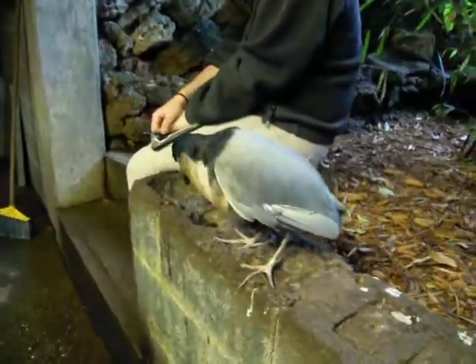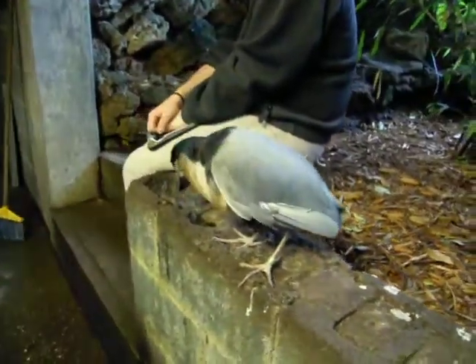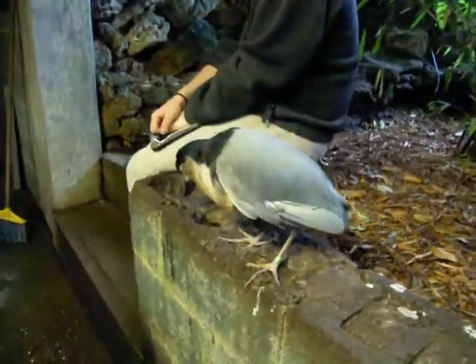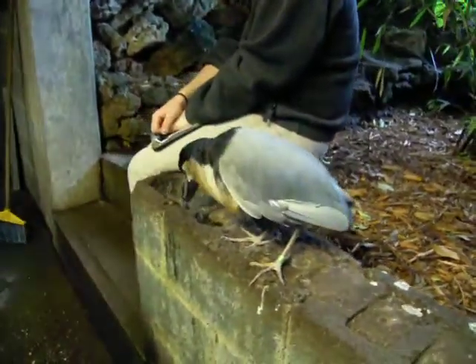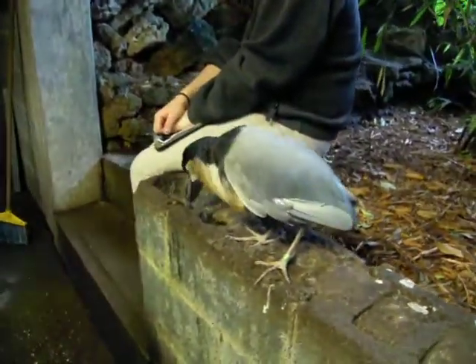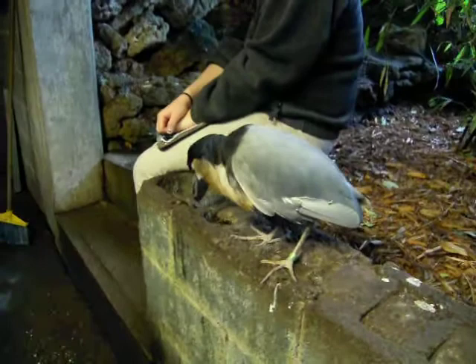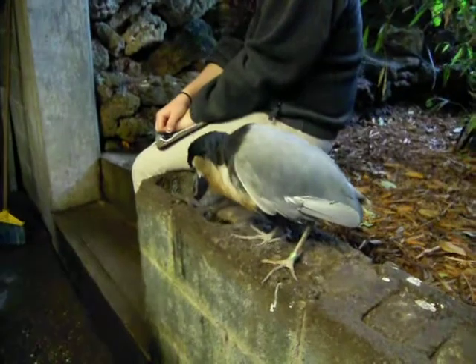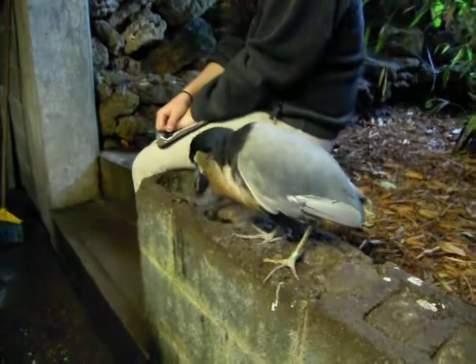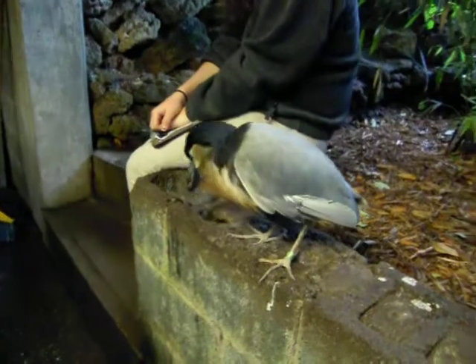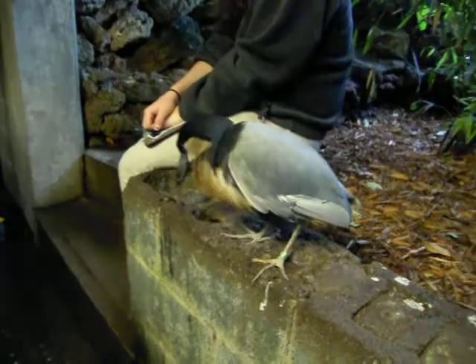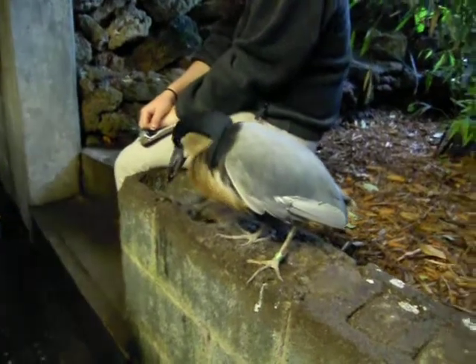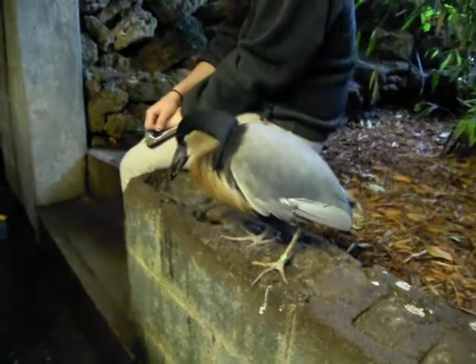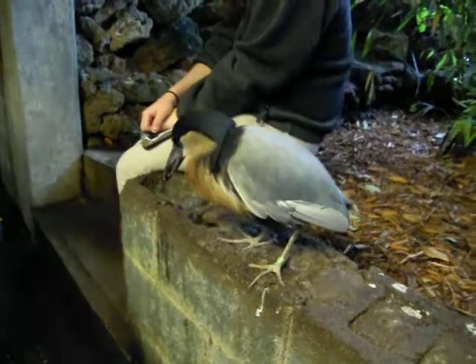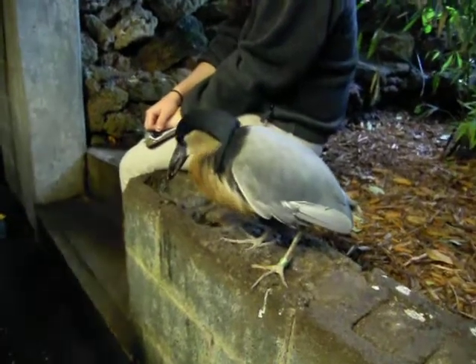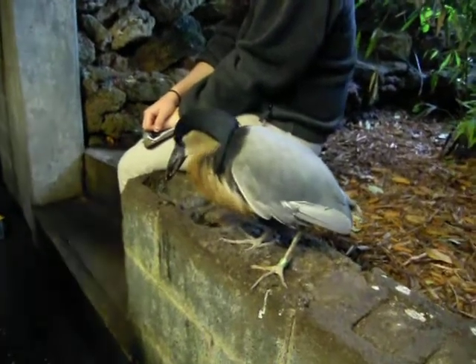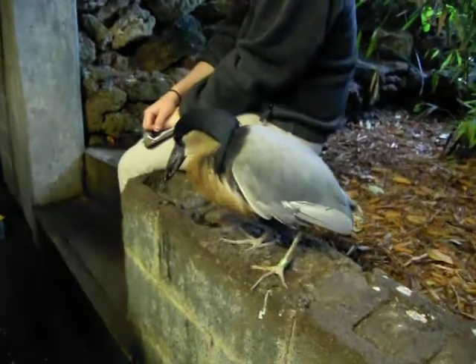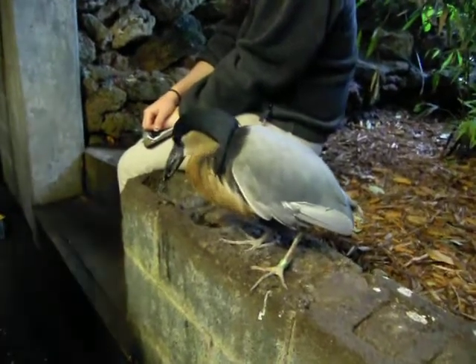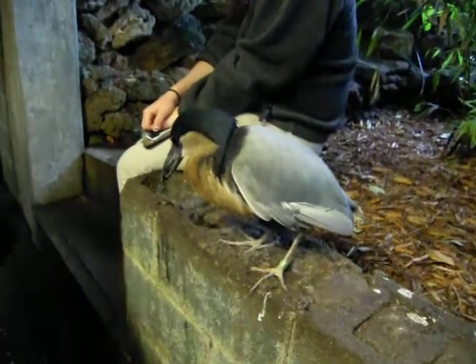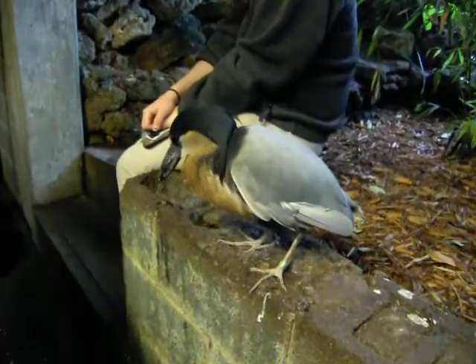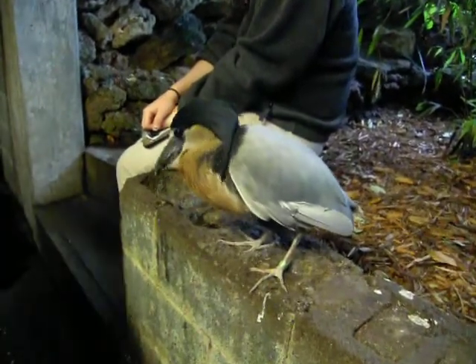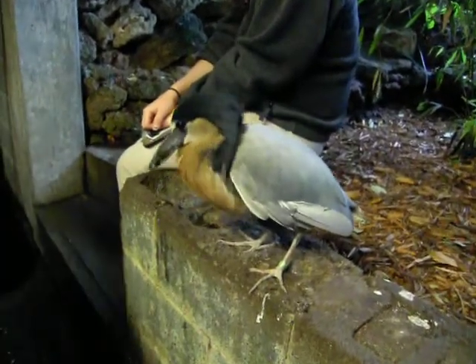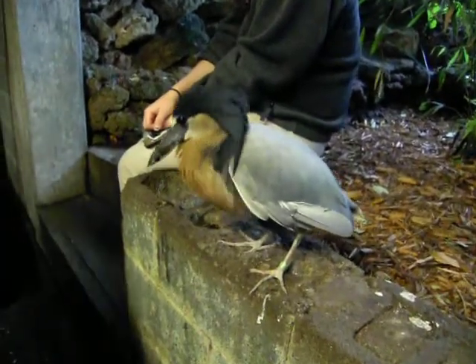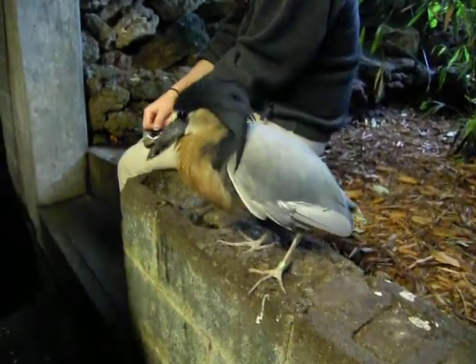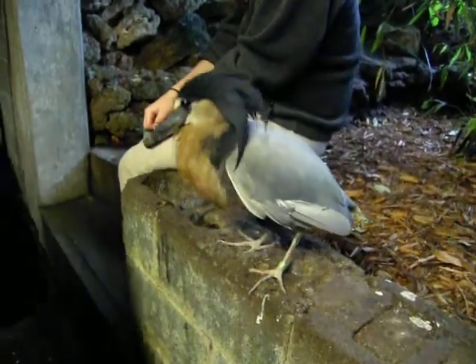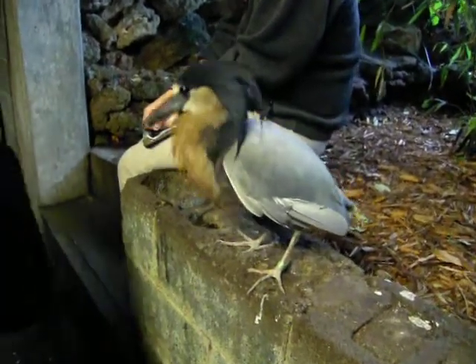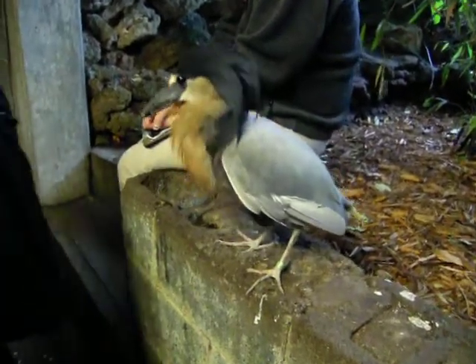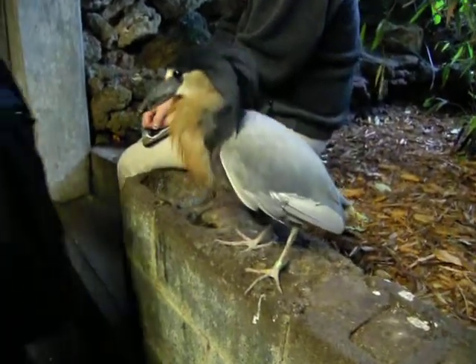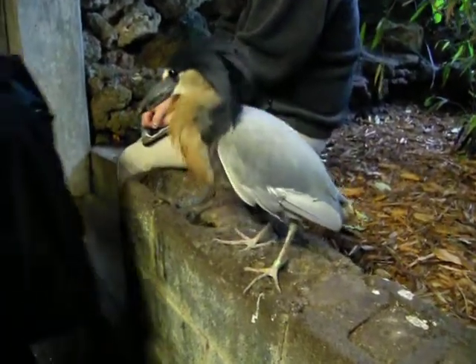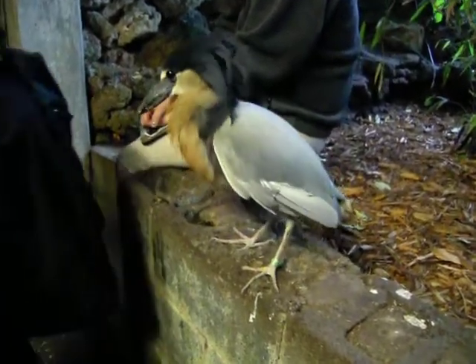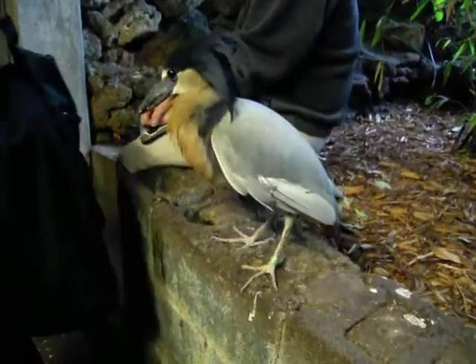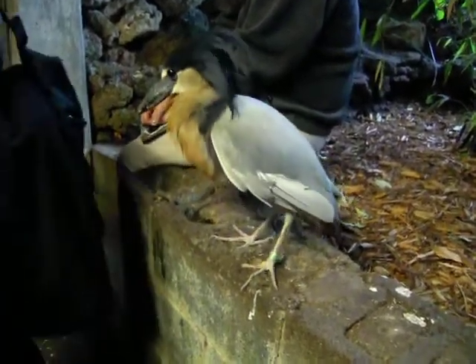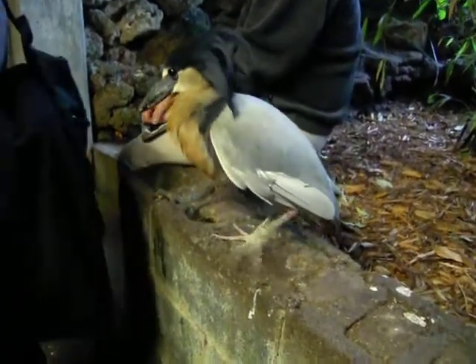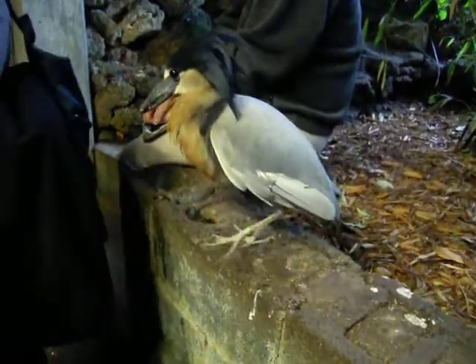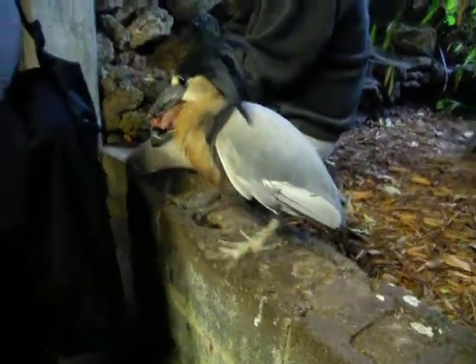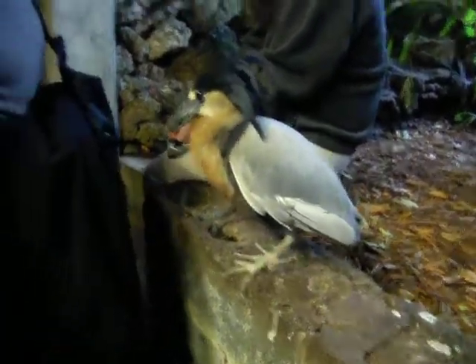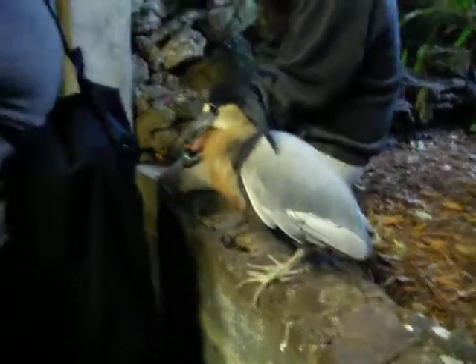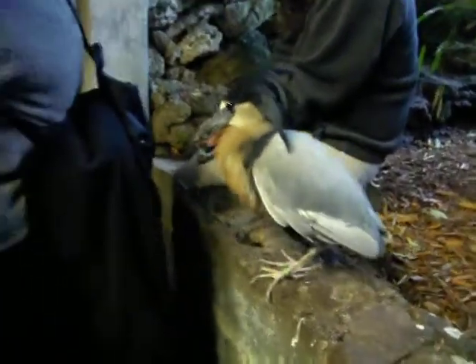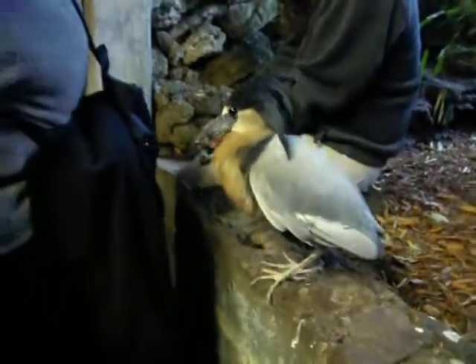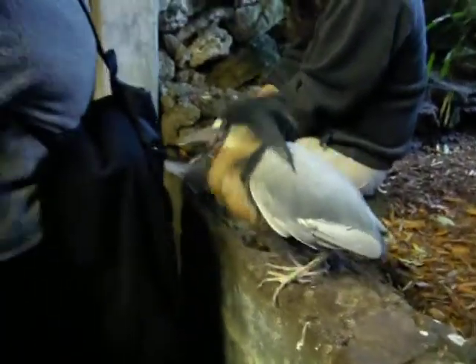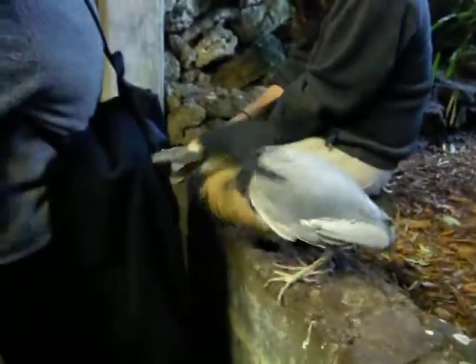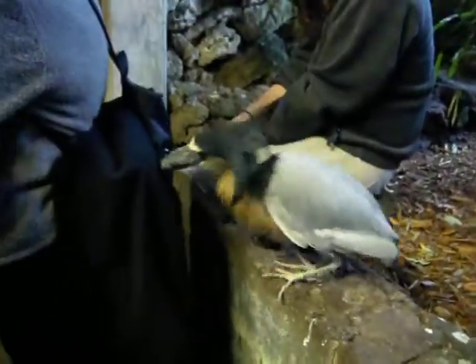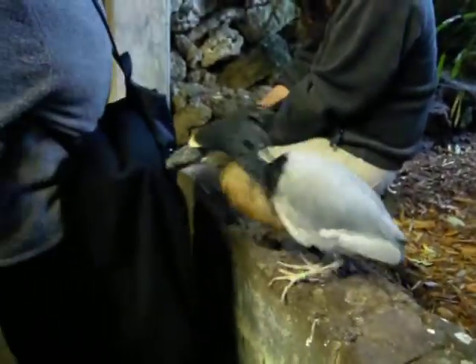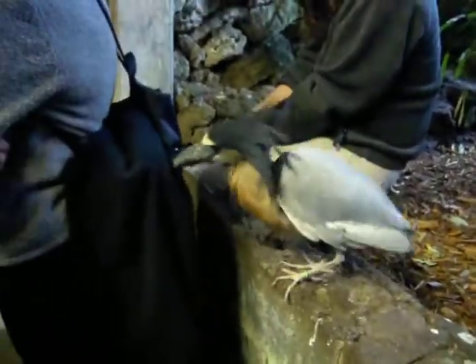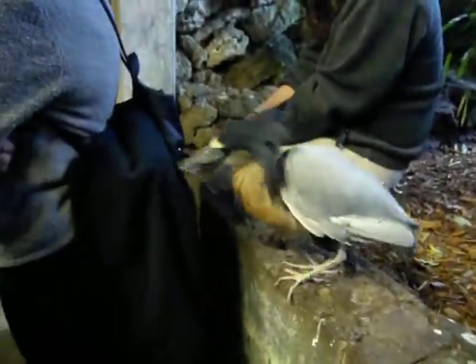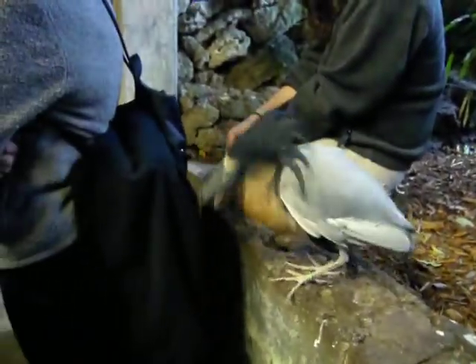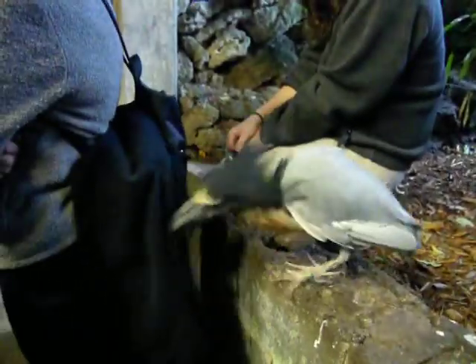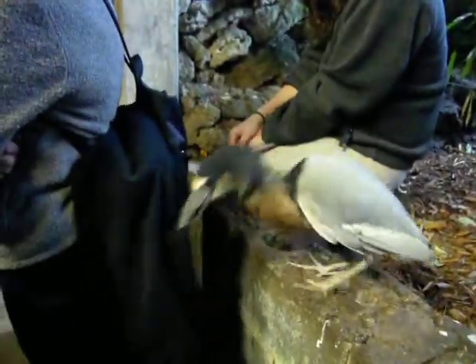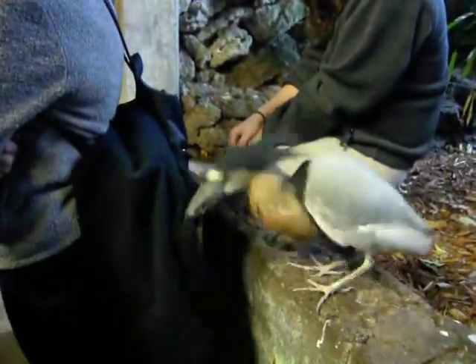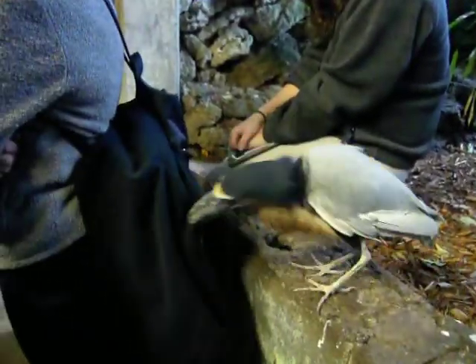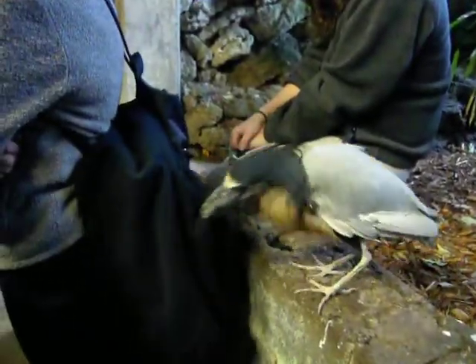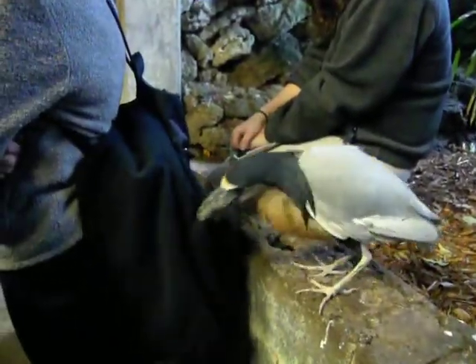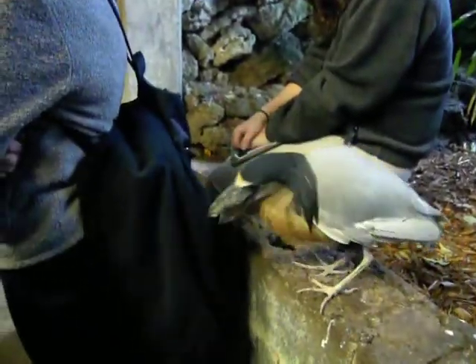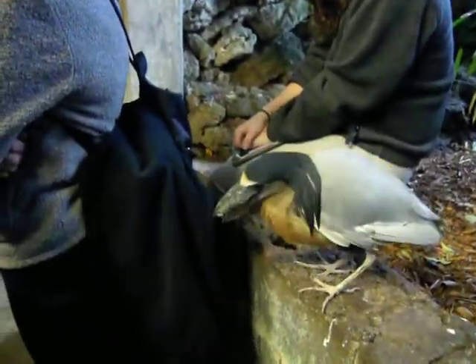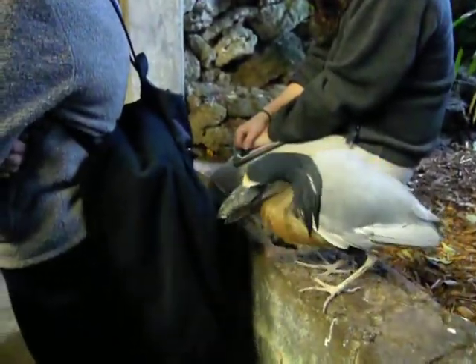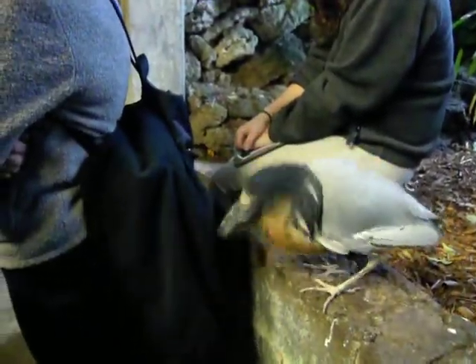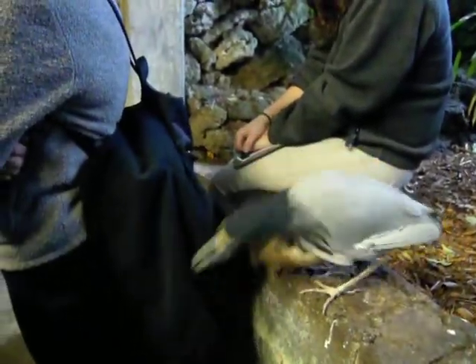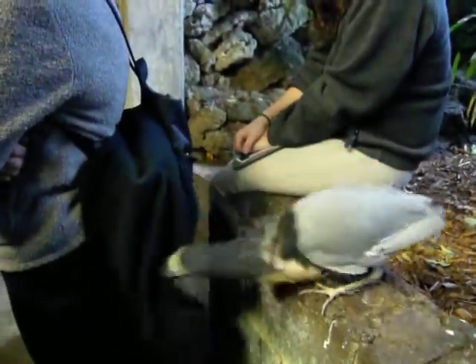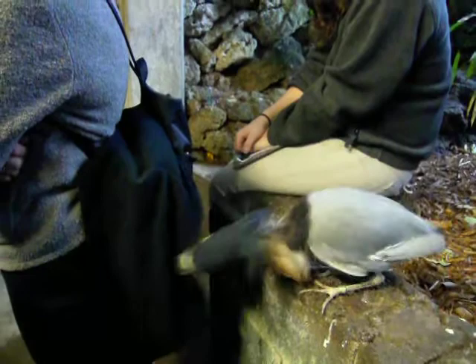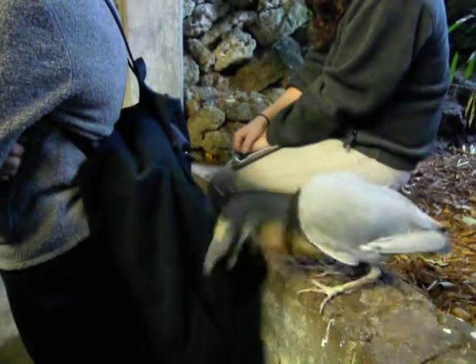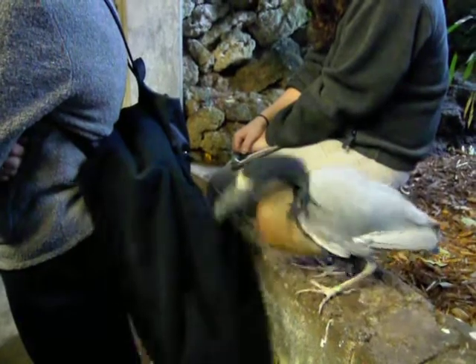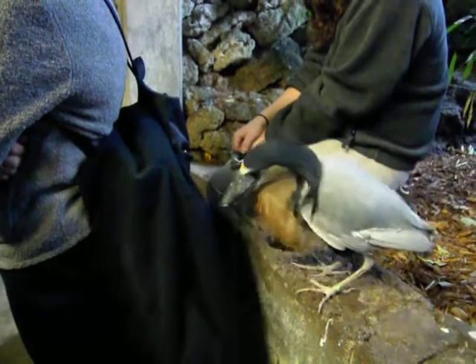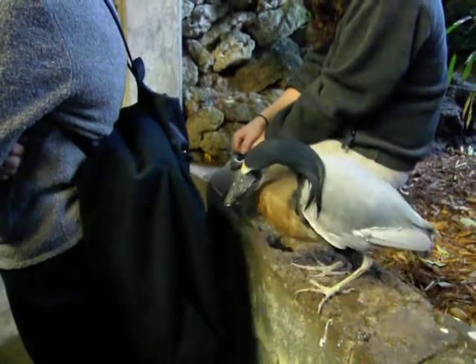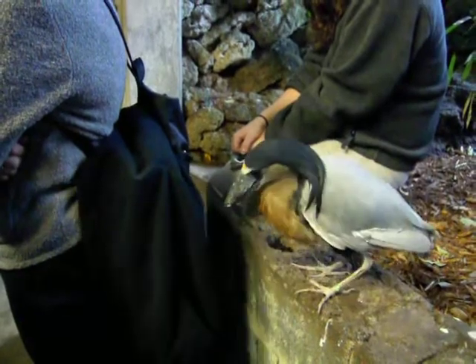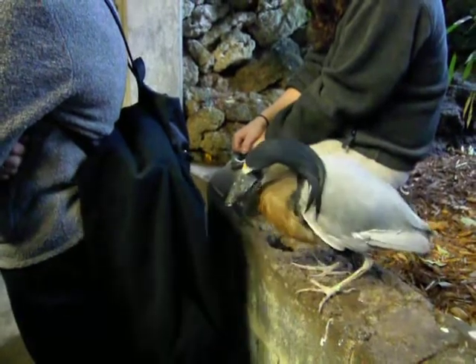I don't think there's anything on the back of you that you want to see. Yes — yes, she's grabbing it.